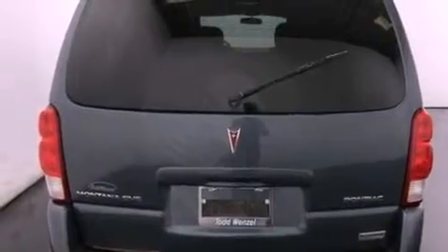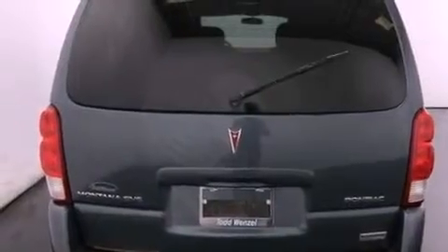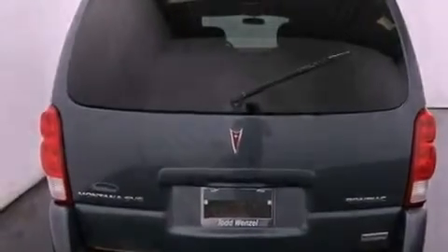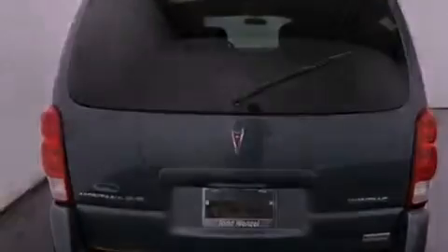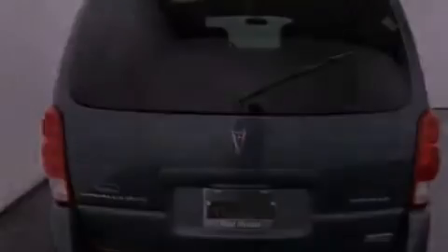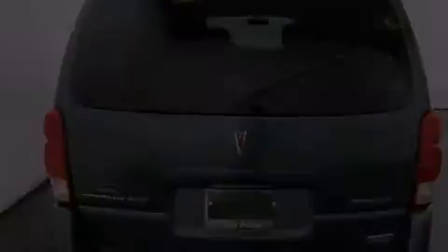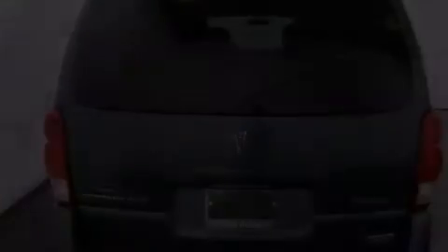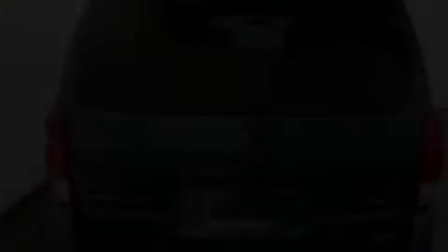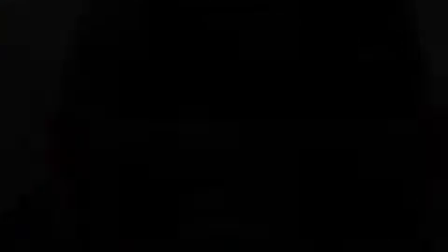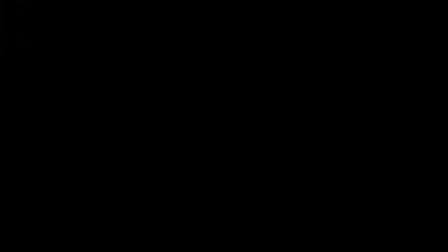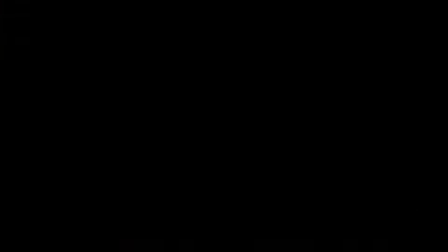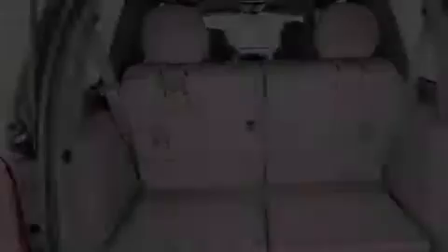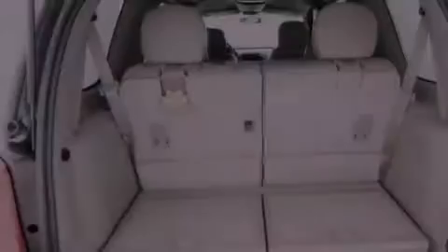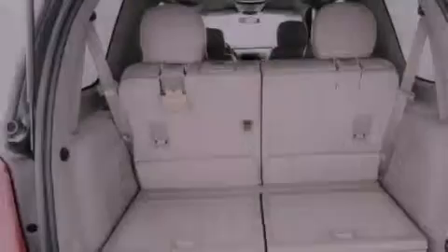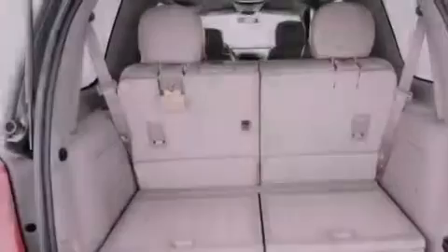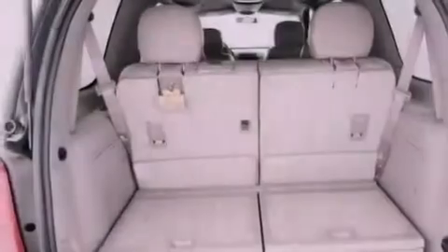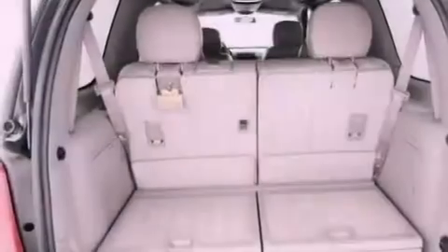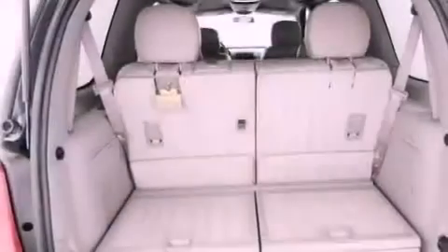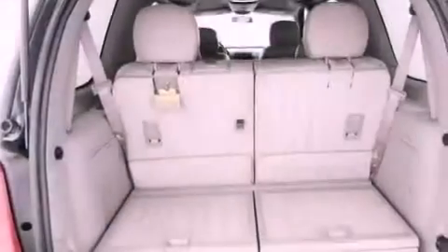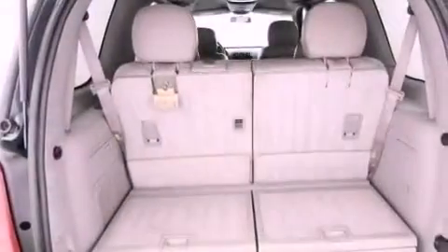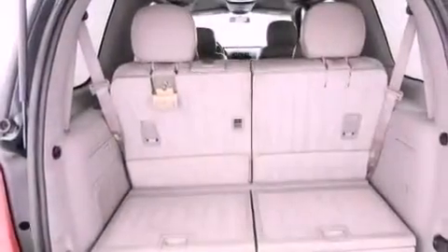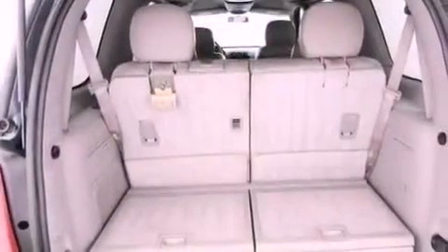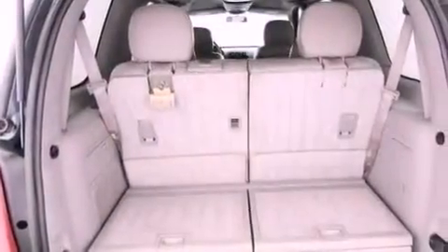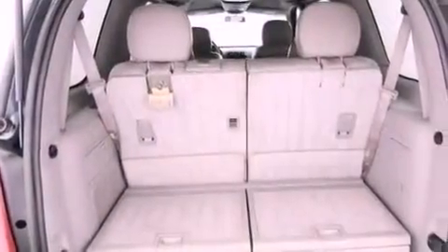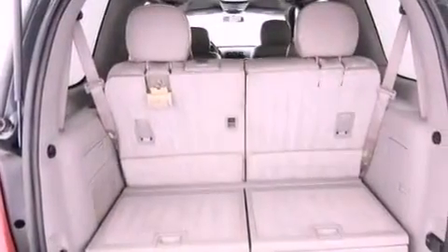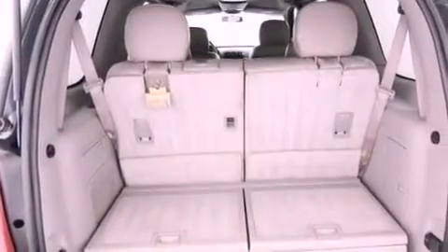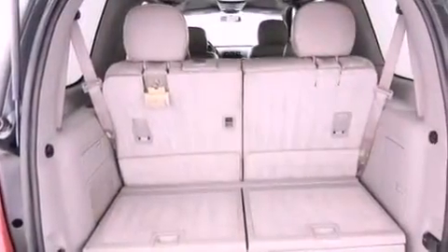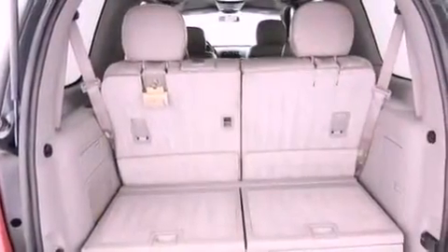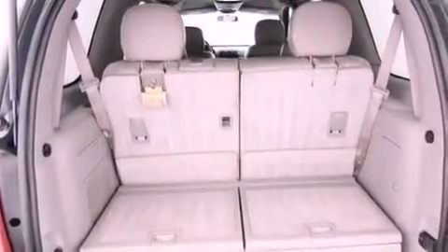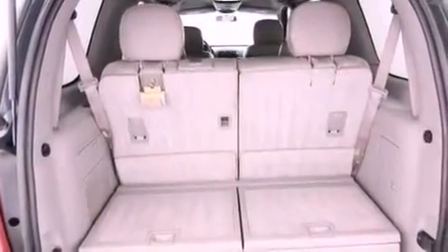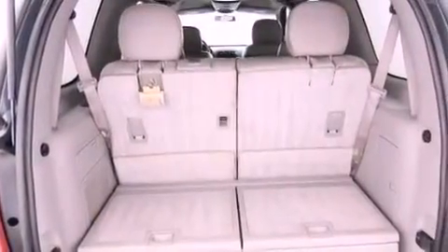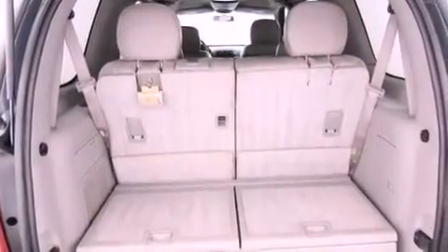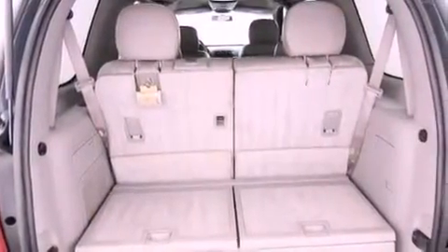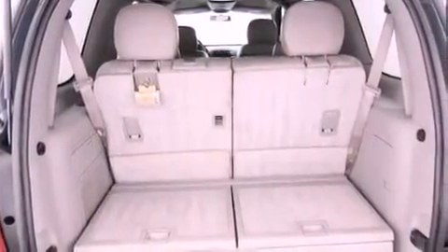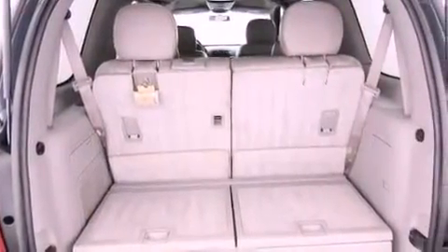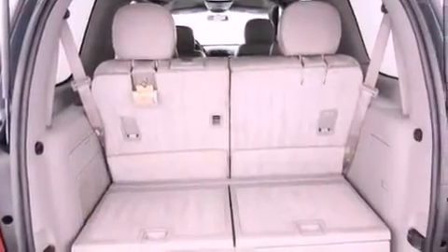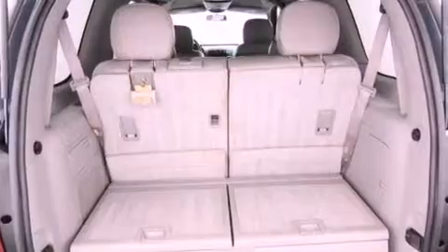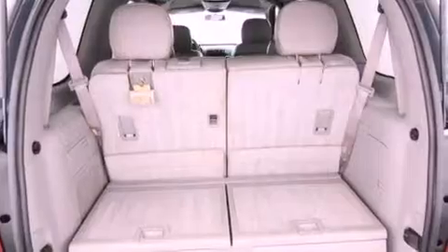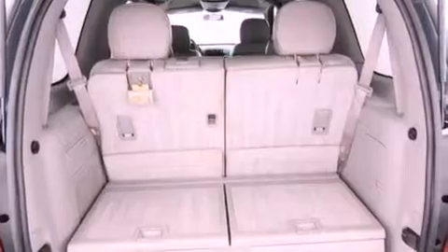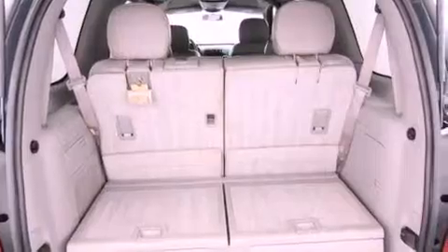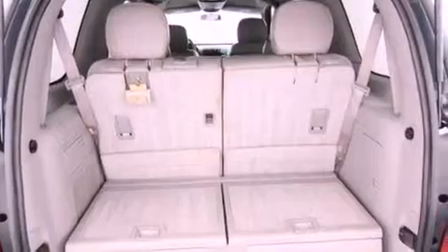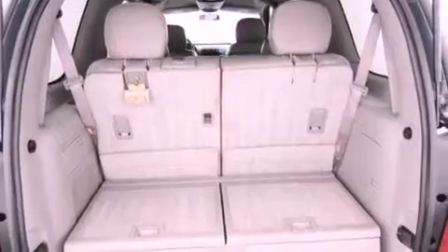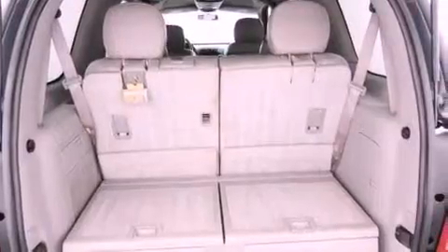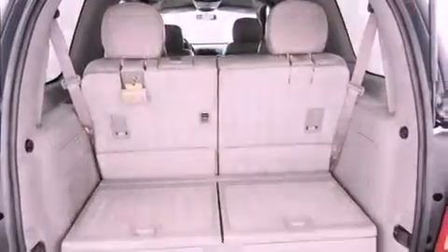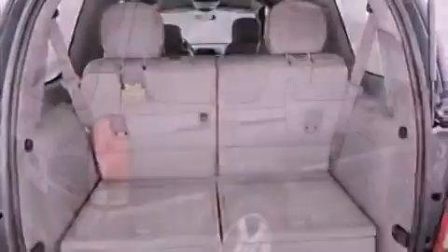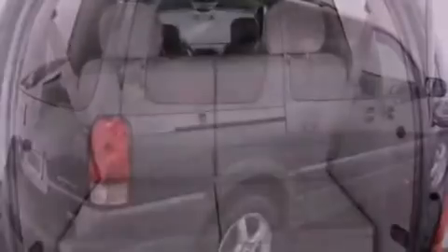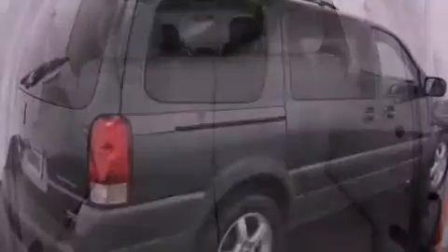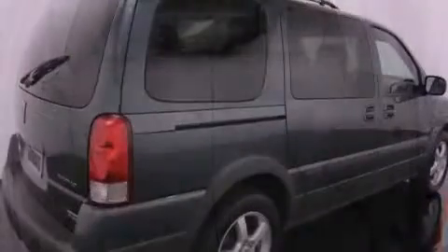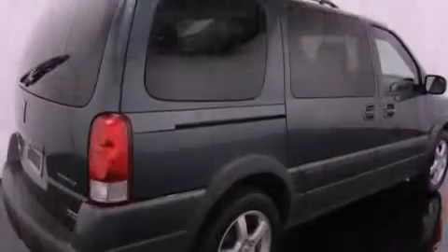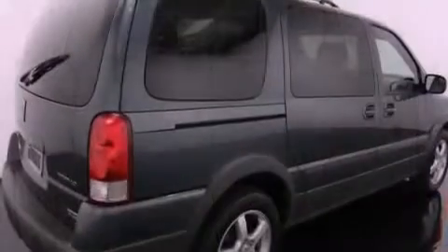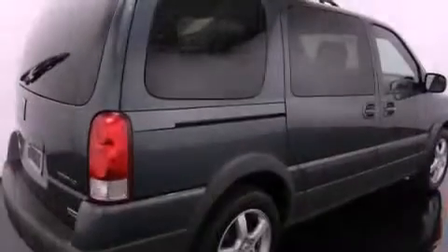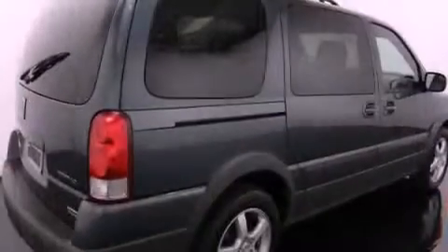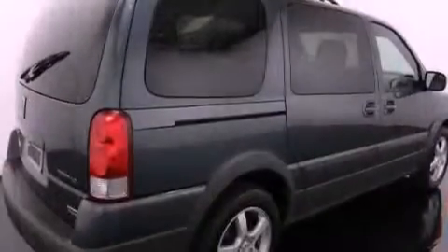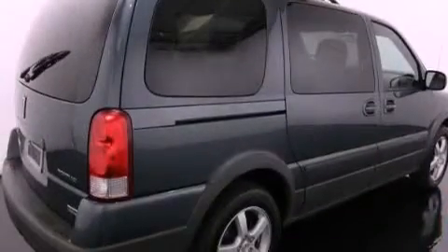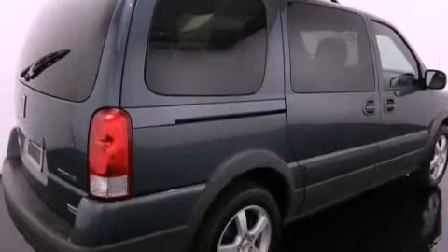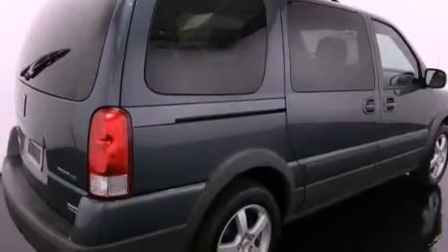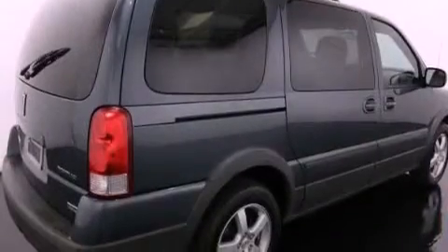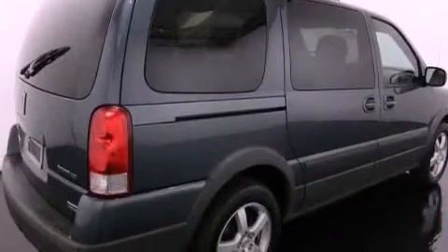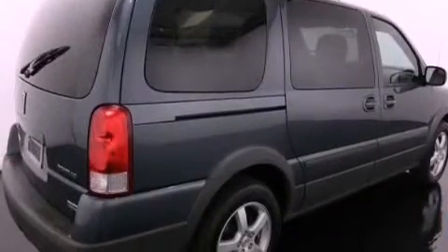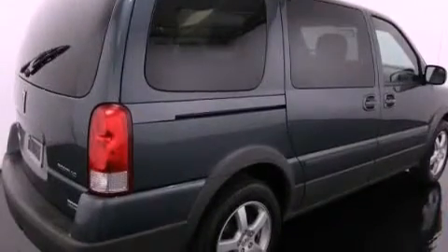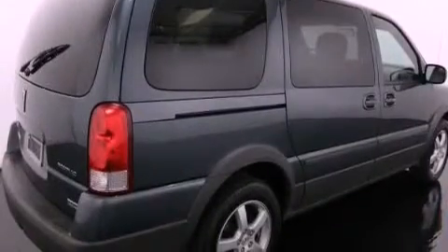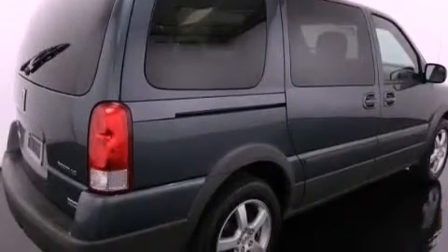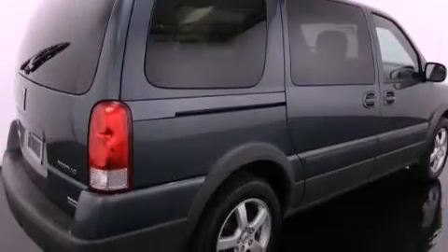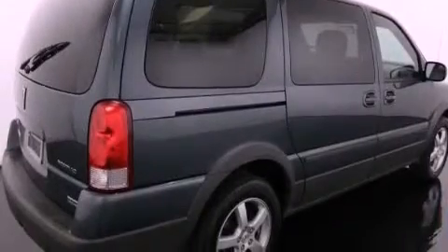An anti-lock braking system, latch-ready child seat anchors, rear audio controls, and an auxiliary power outlet.